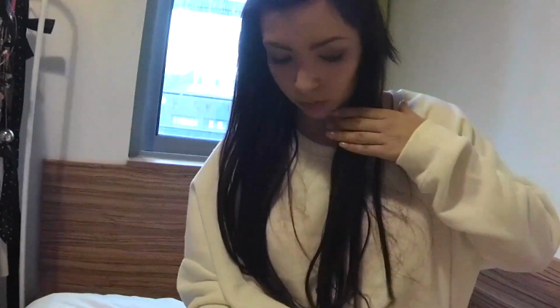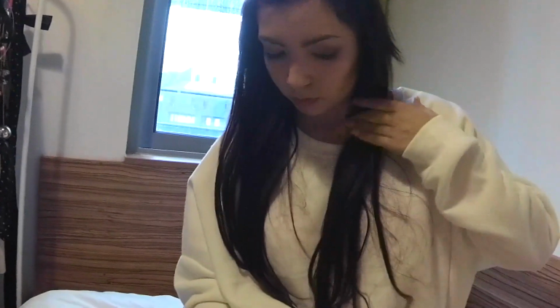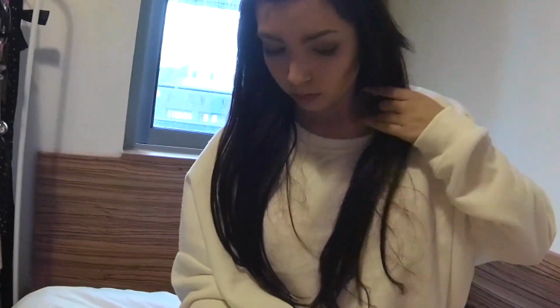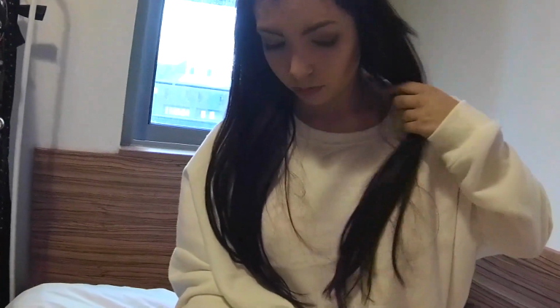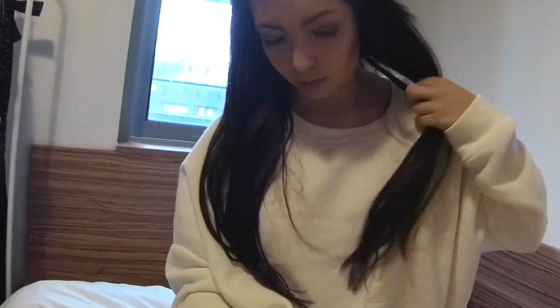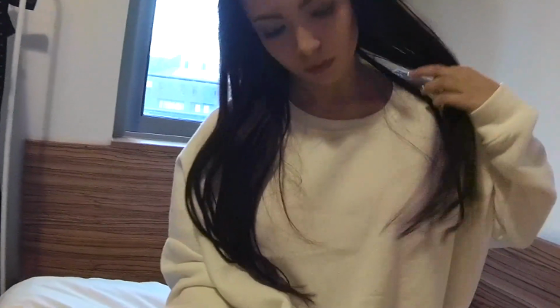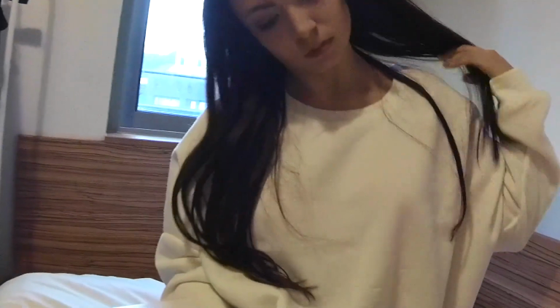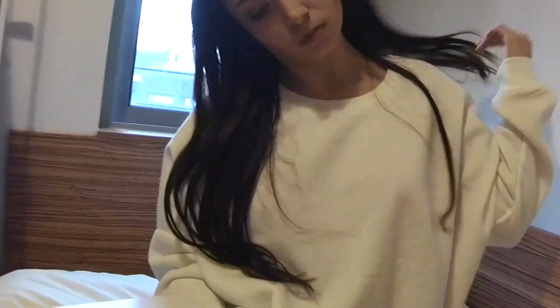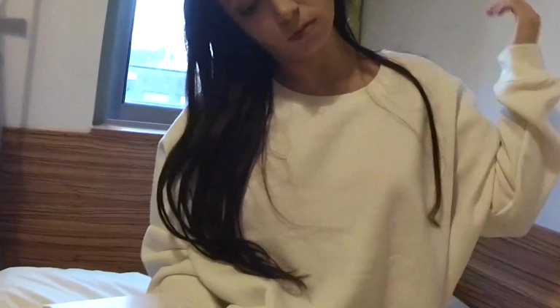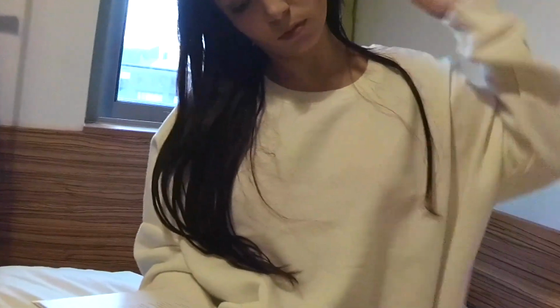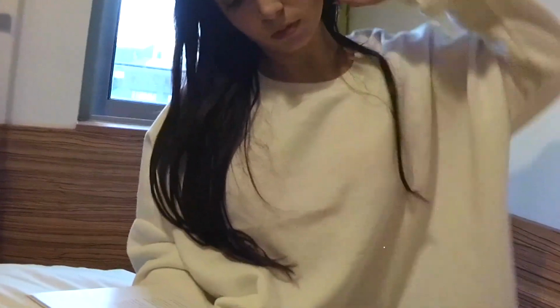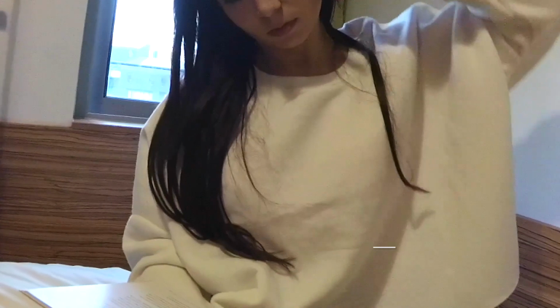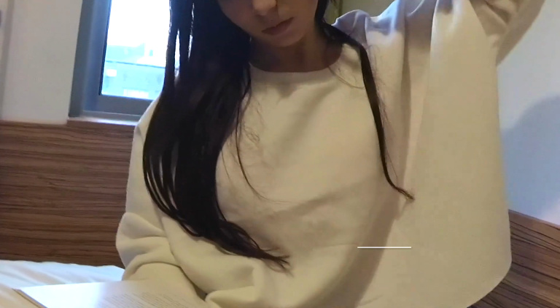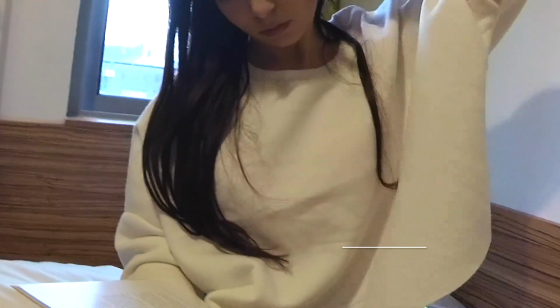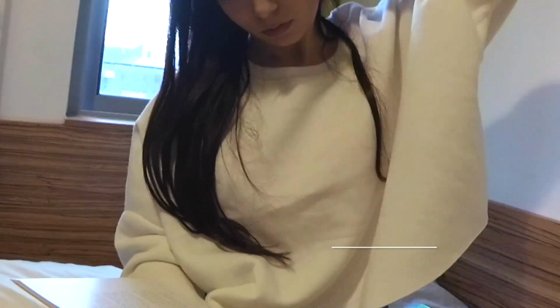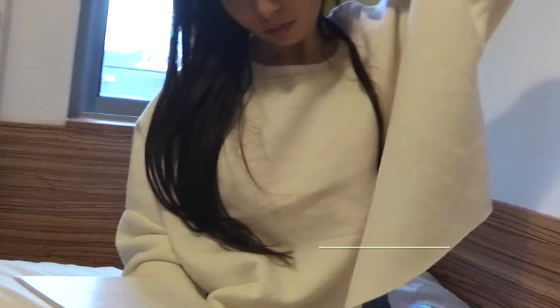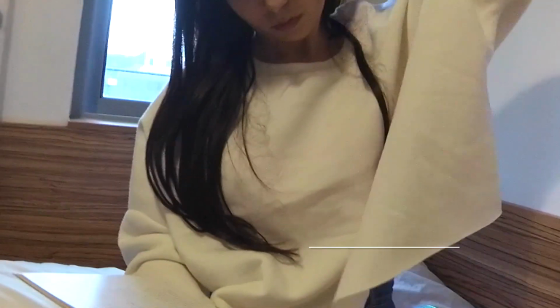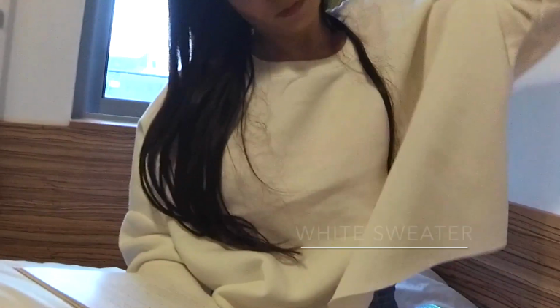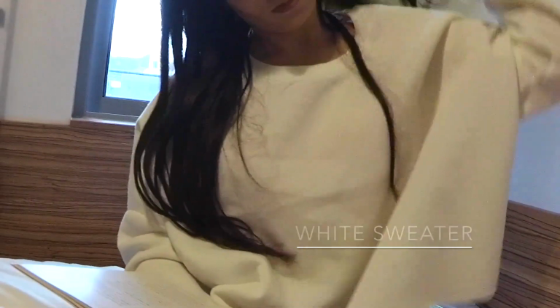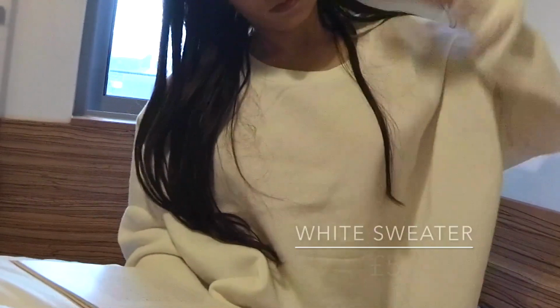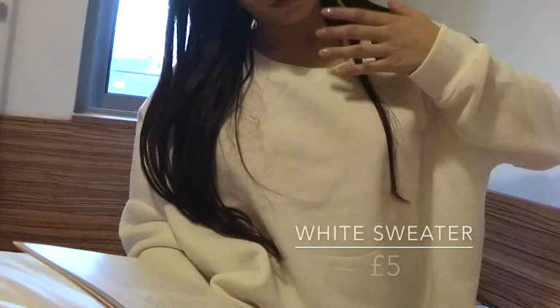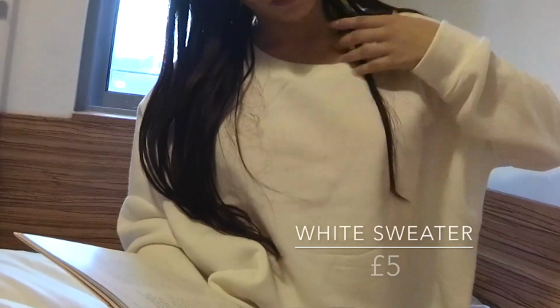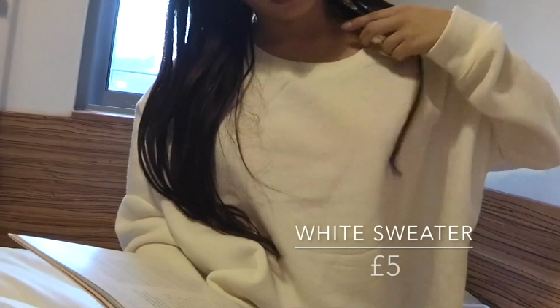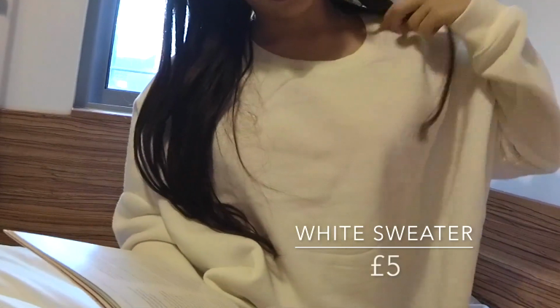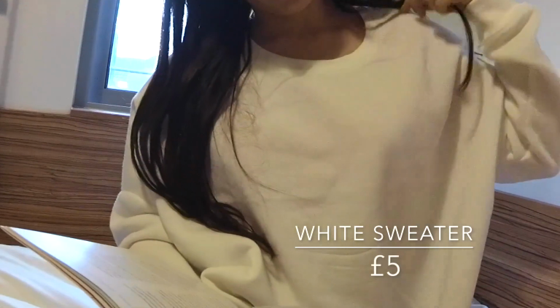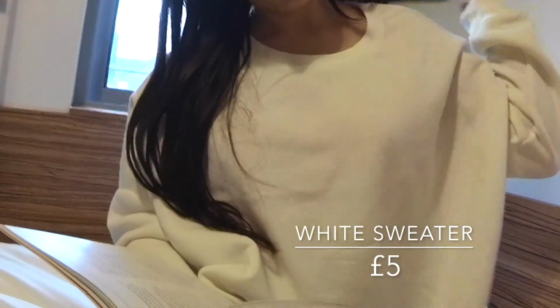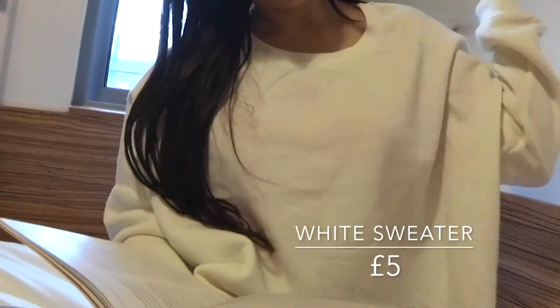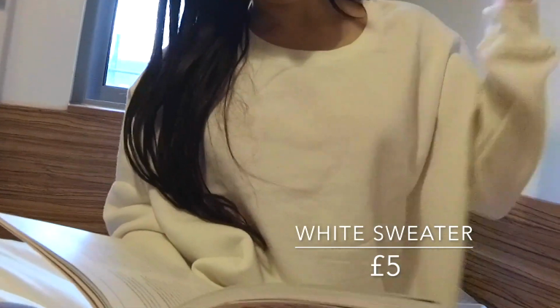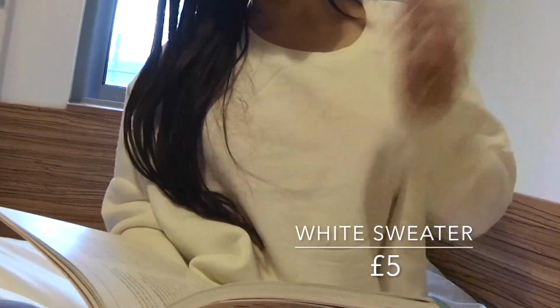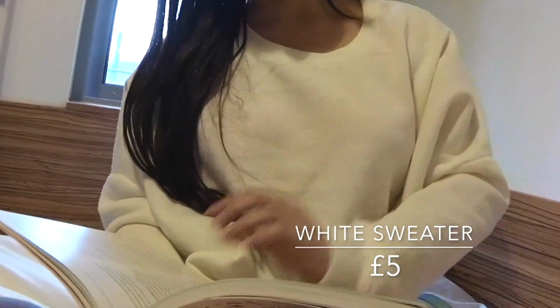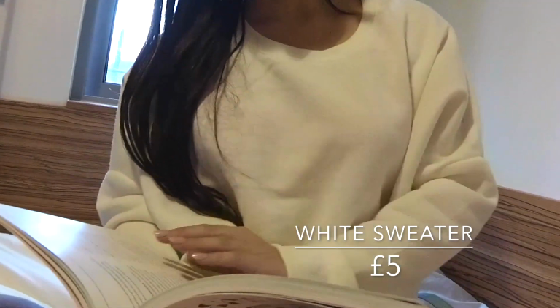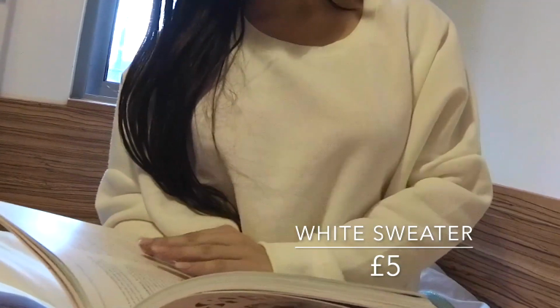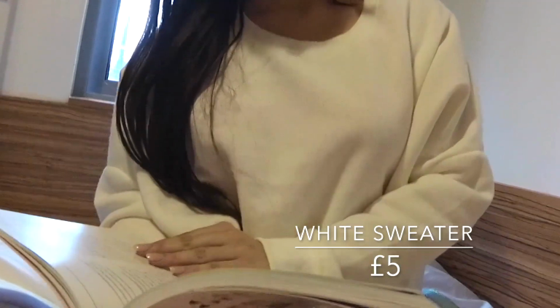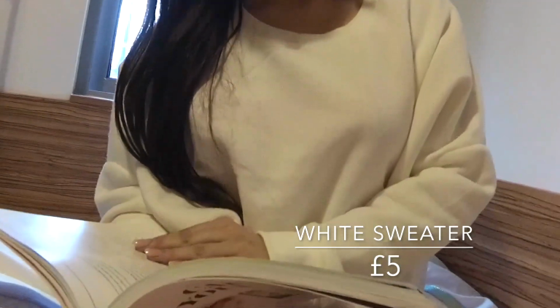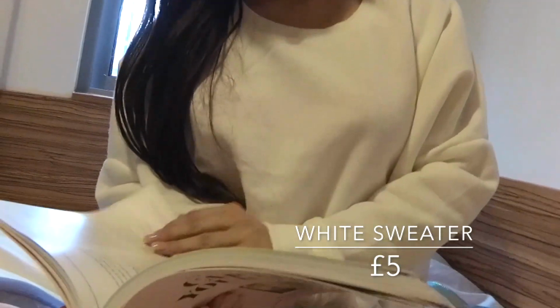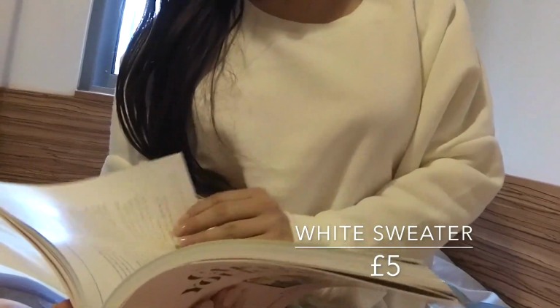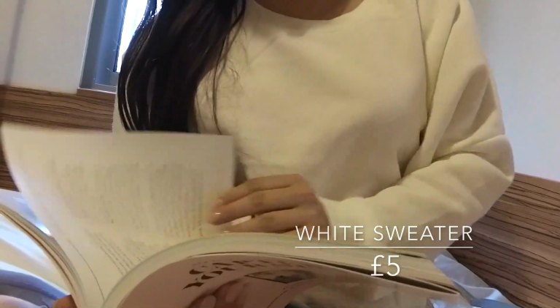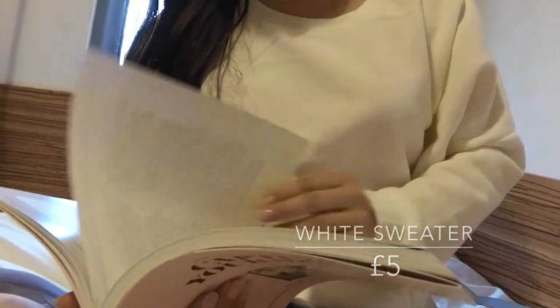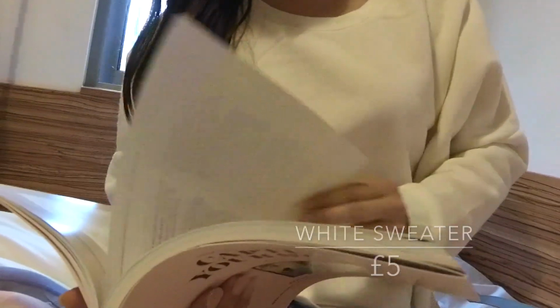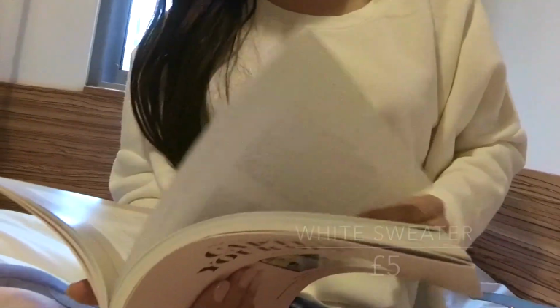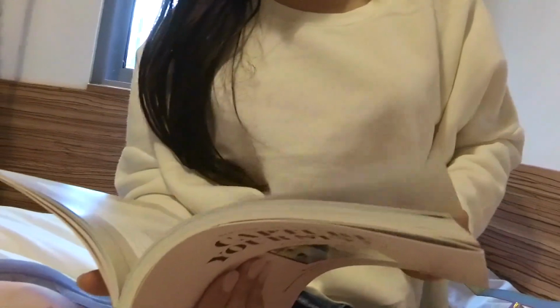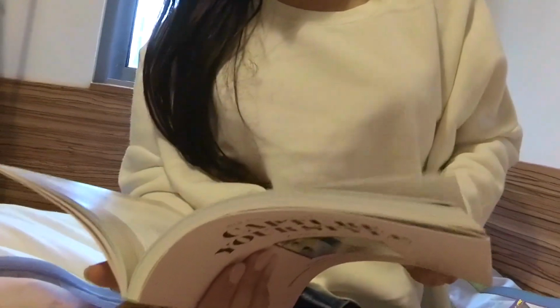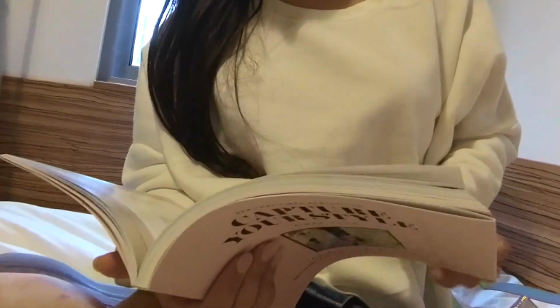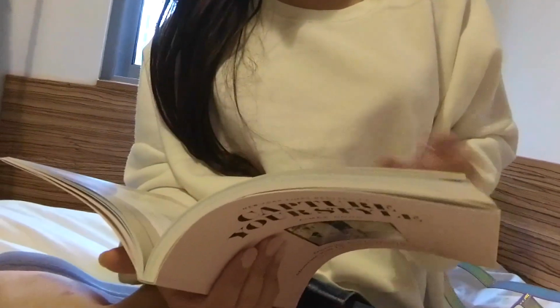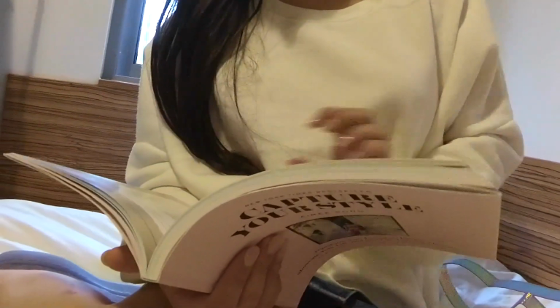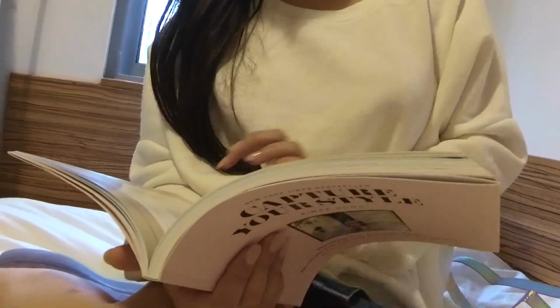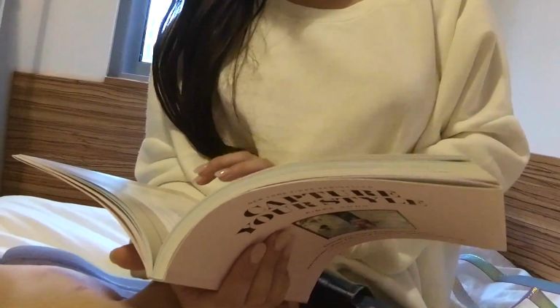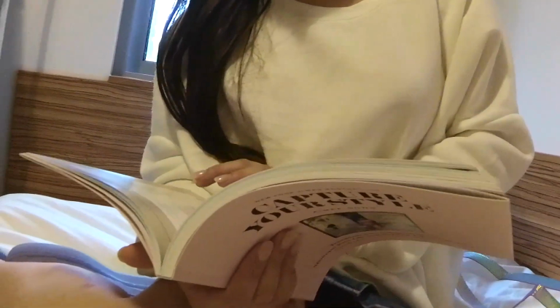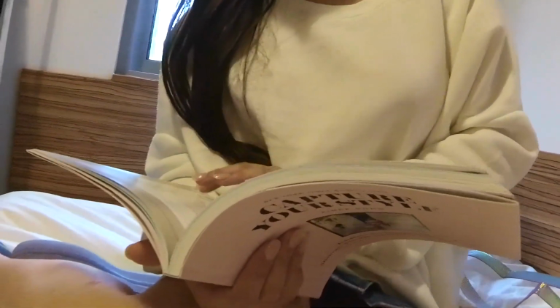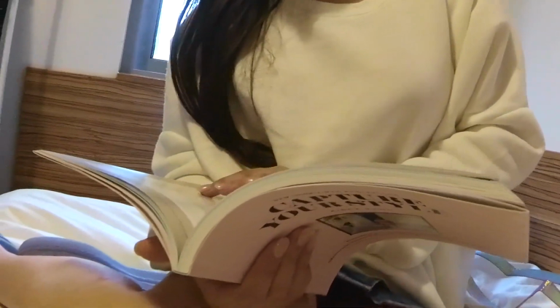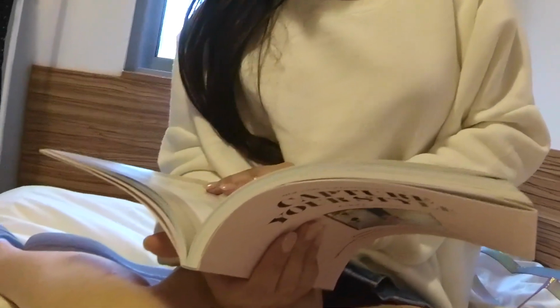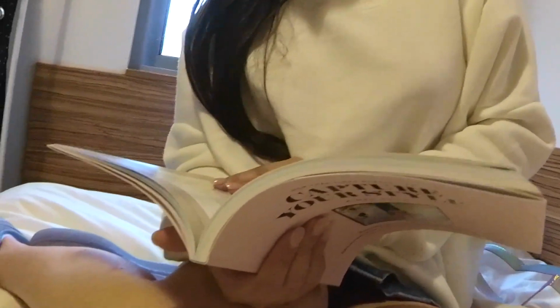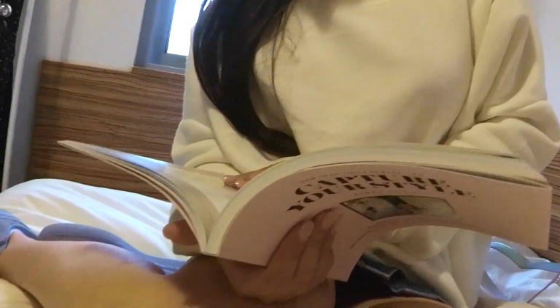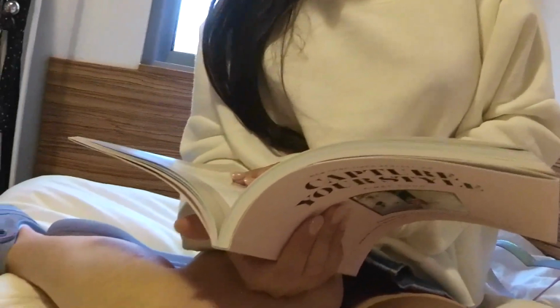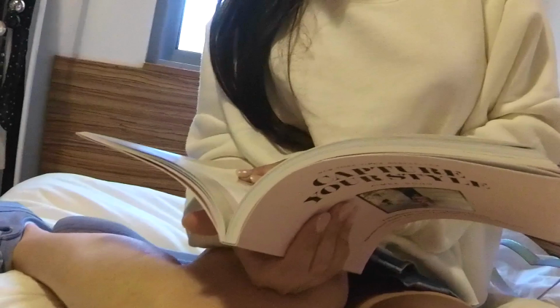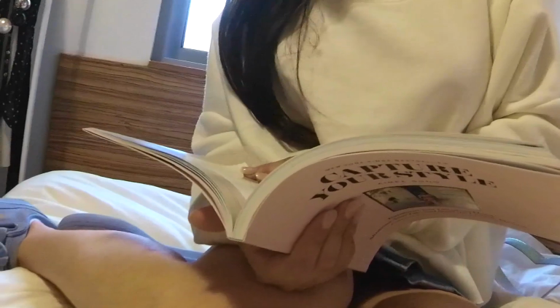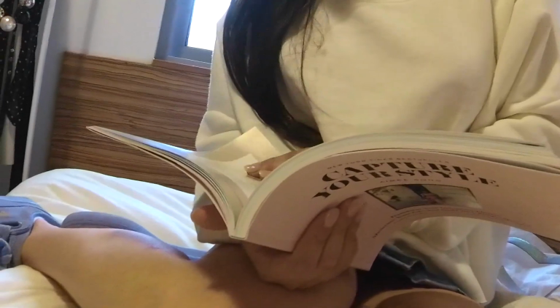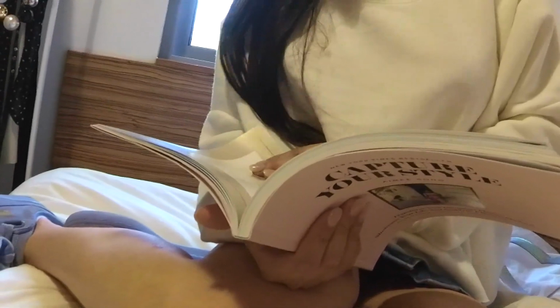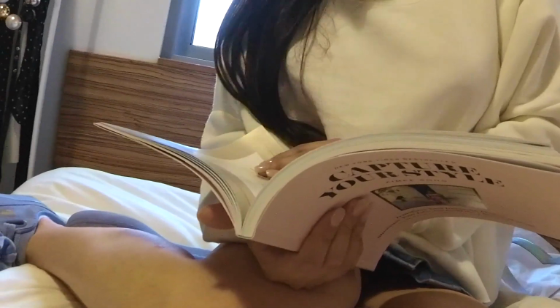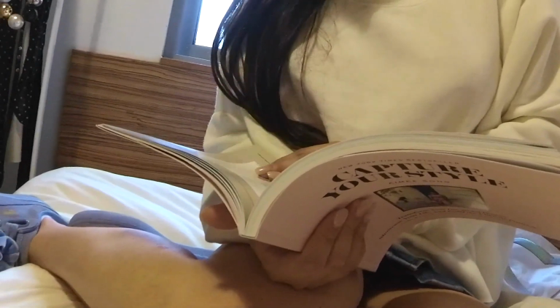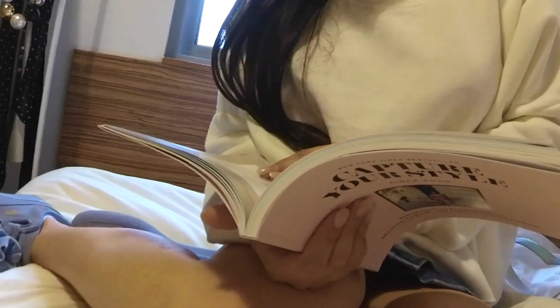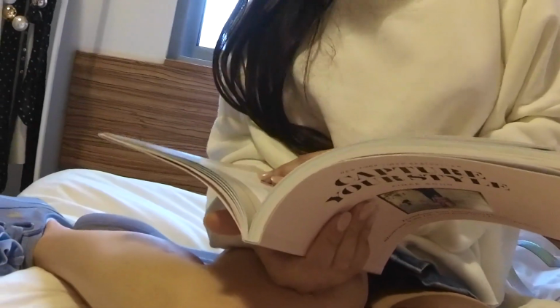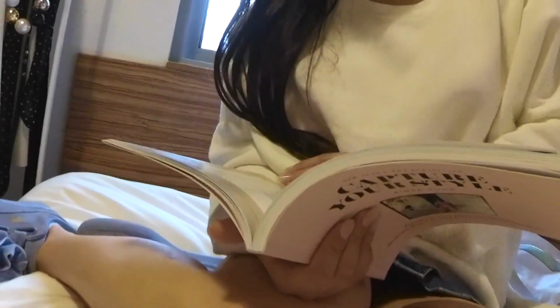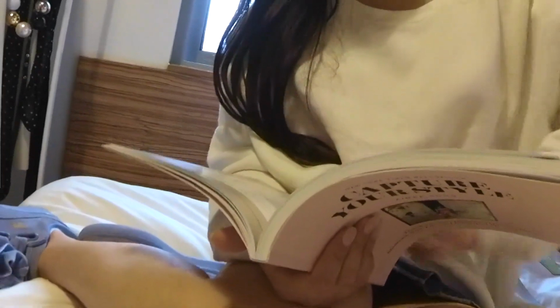I did the same oversized buying thing with this white sweater. It's just nice to have those comfy sweaters to put over your t-shirt when it gets colder at night.